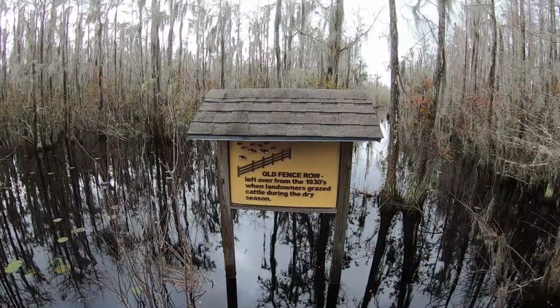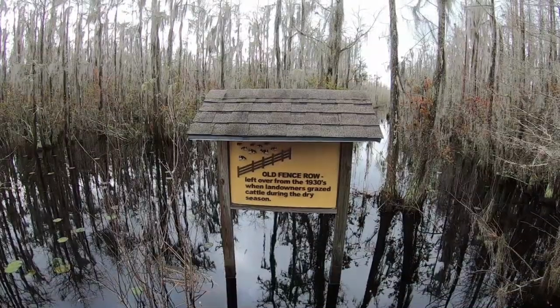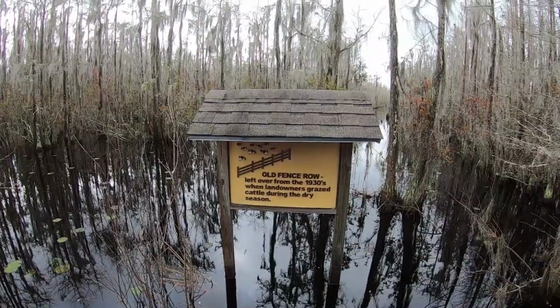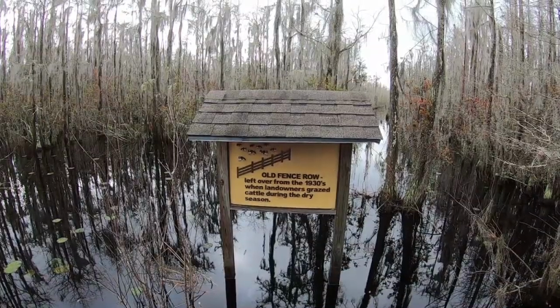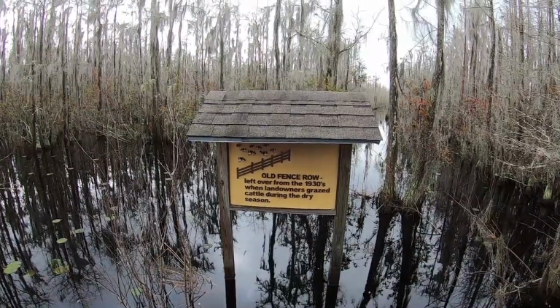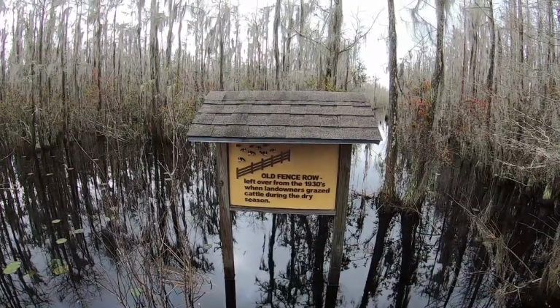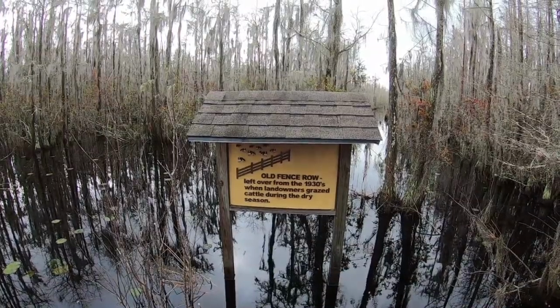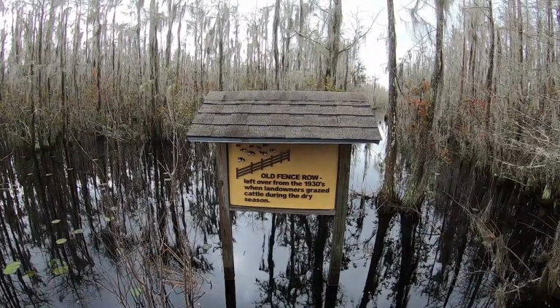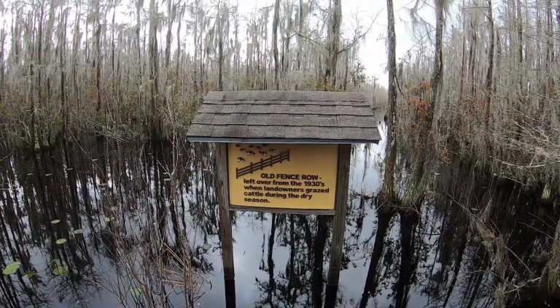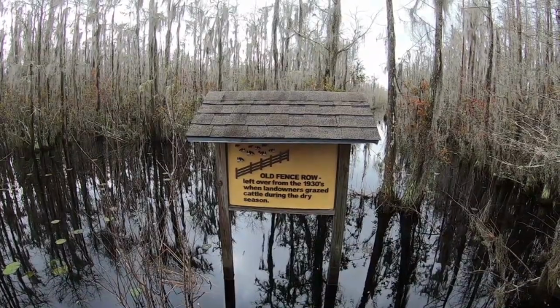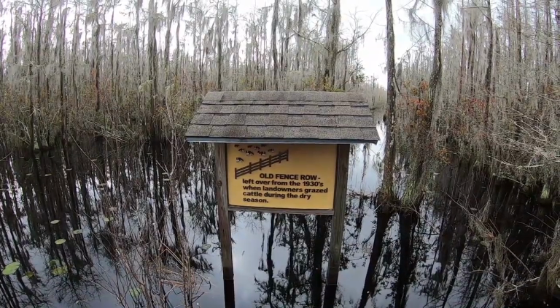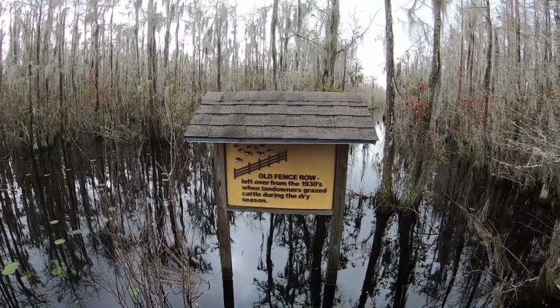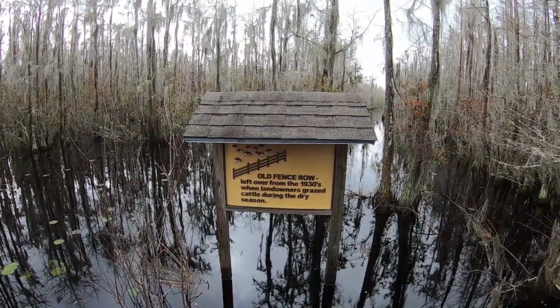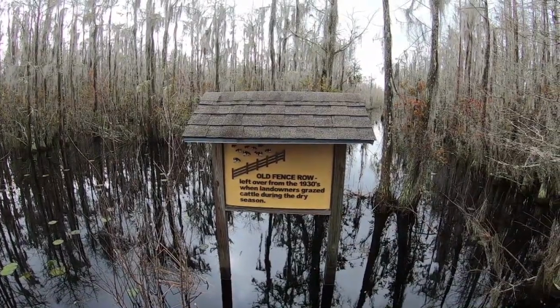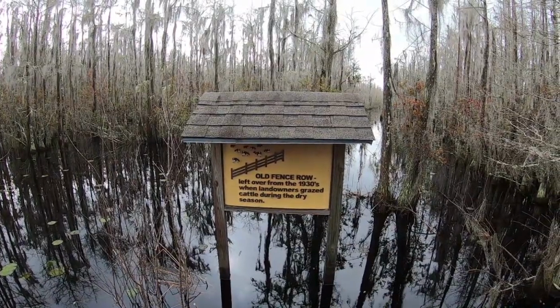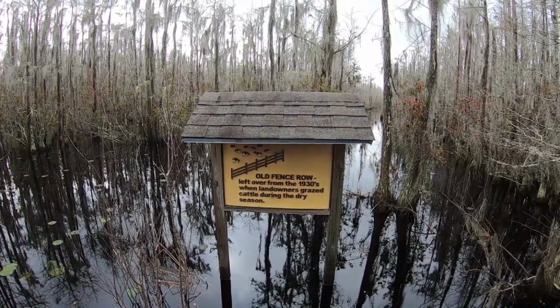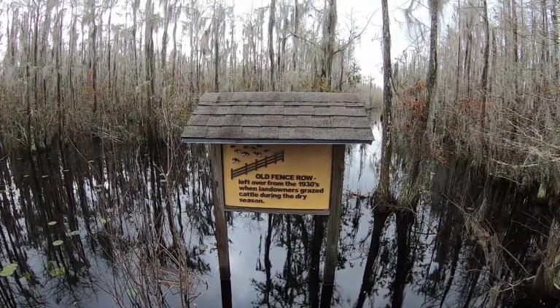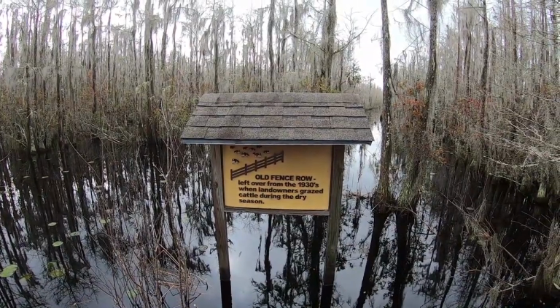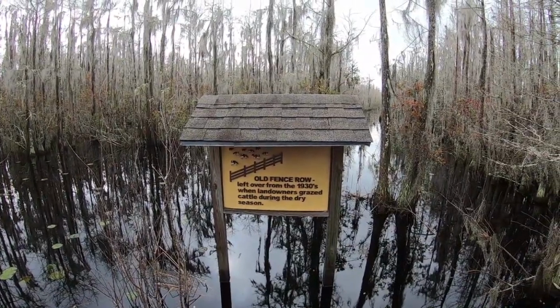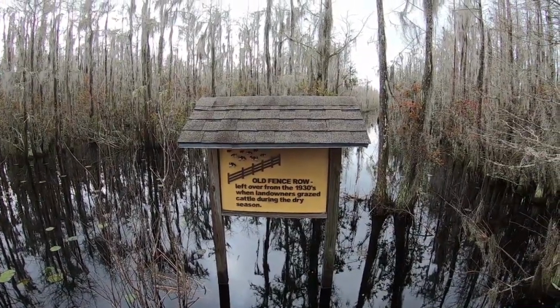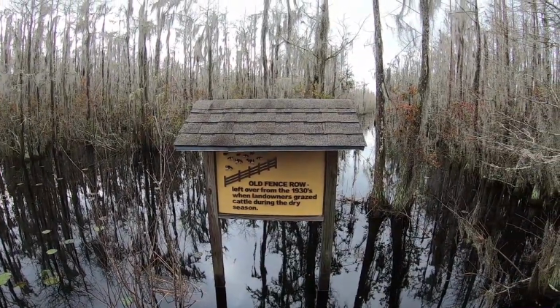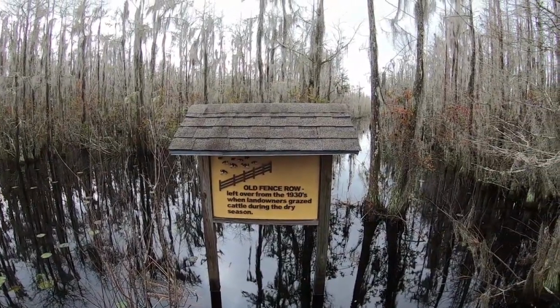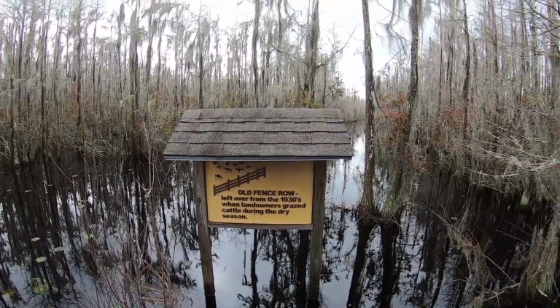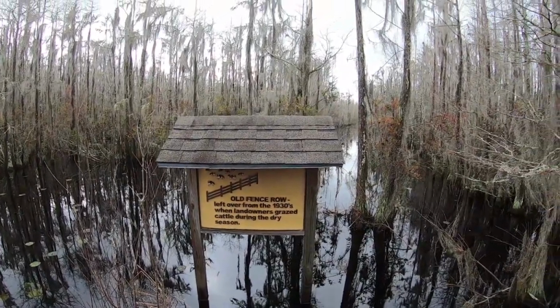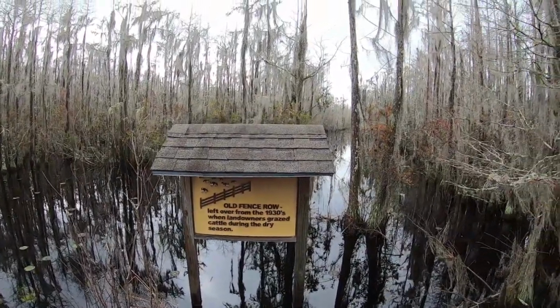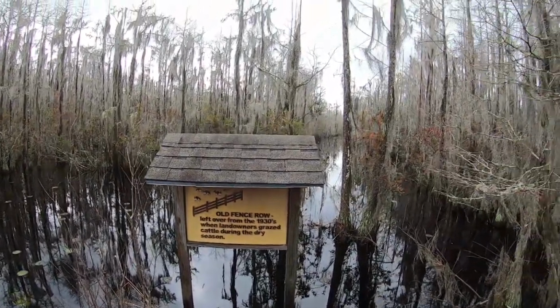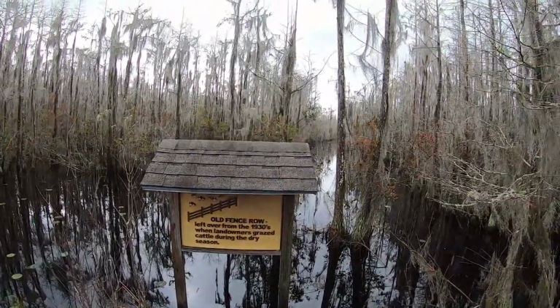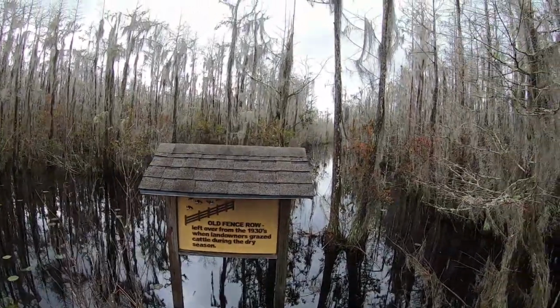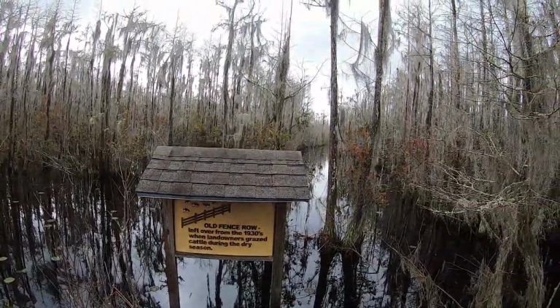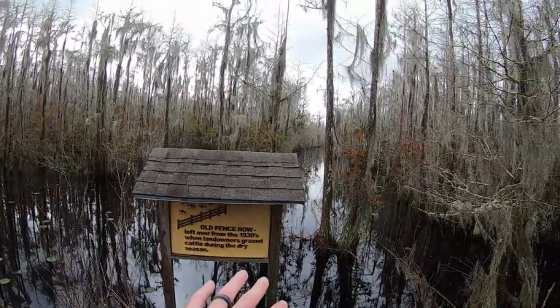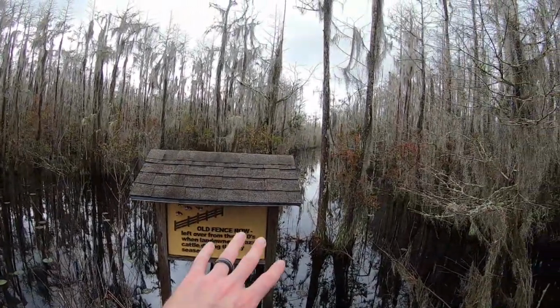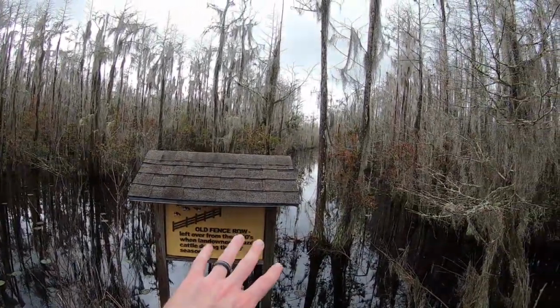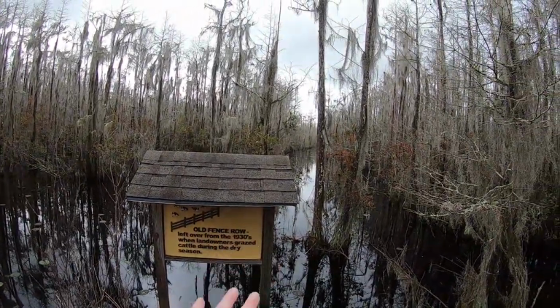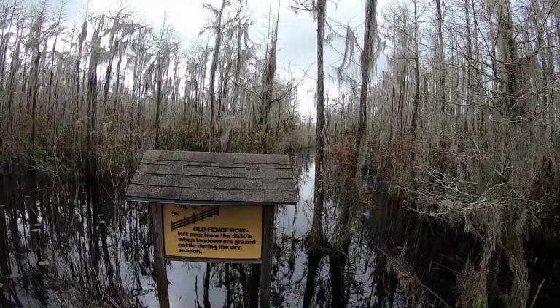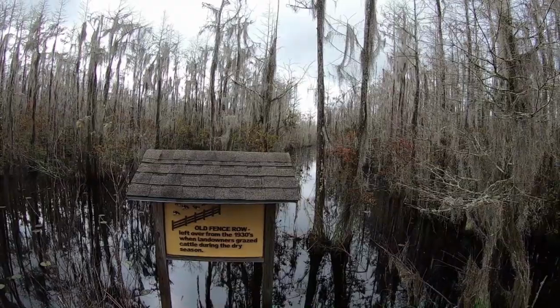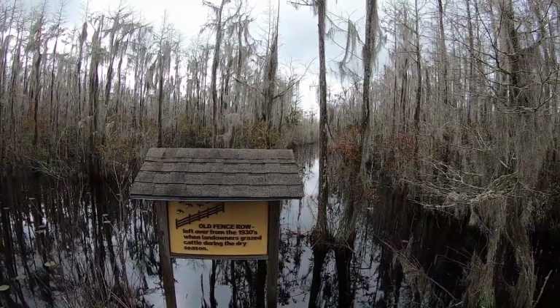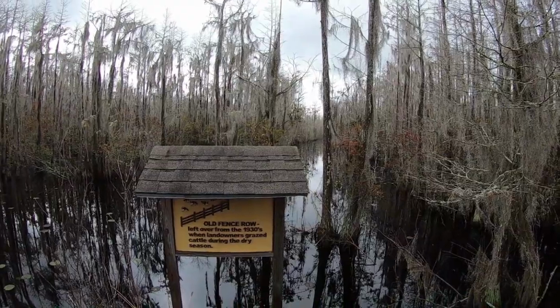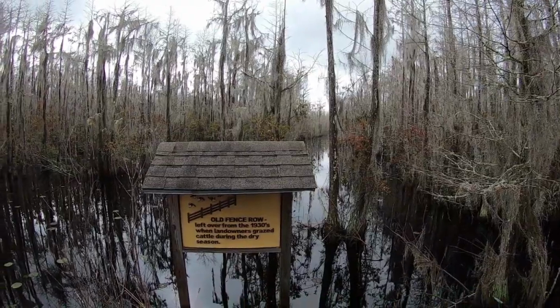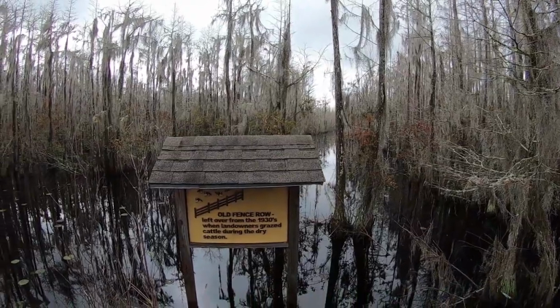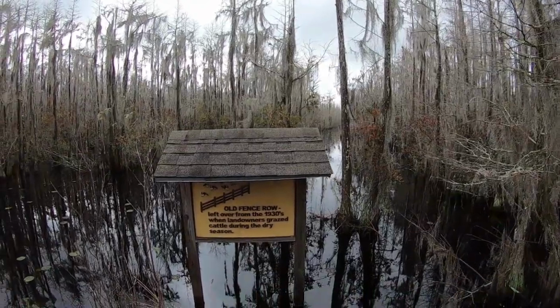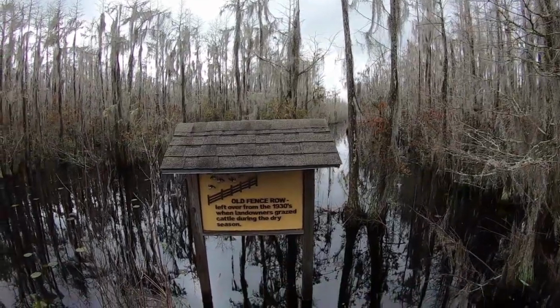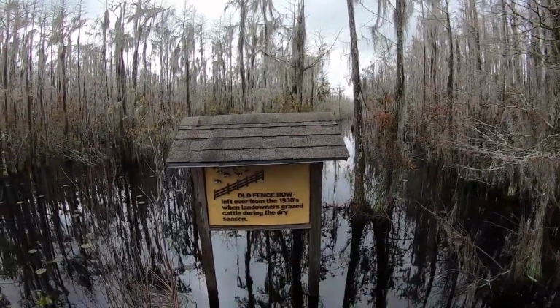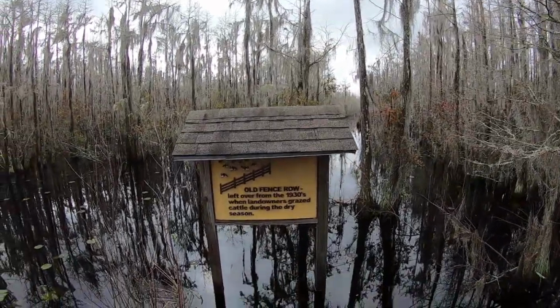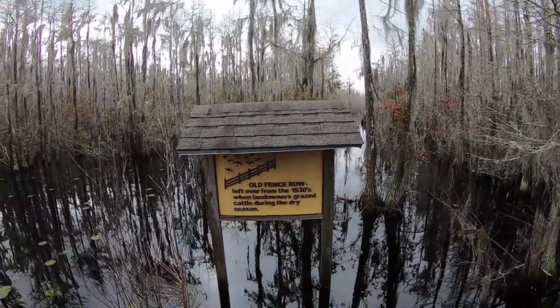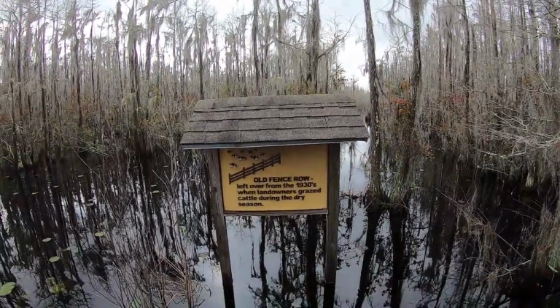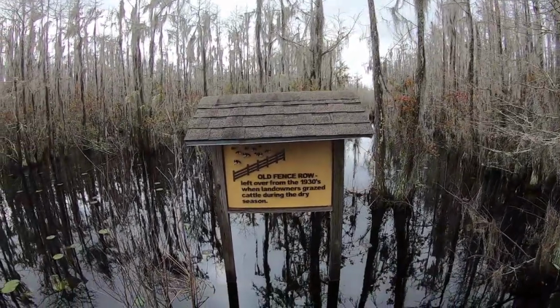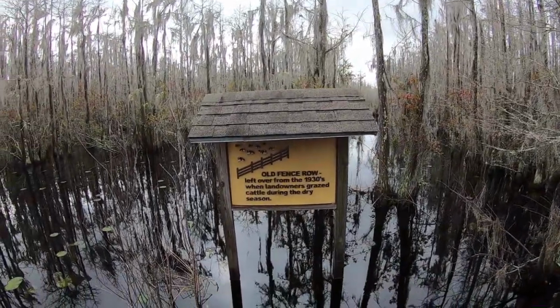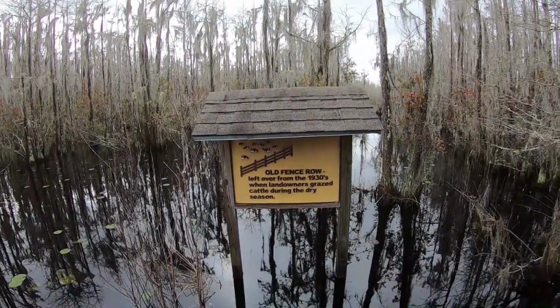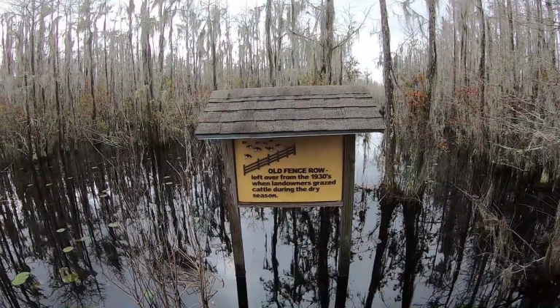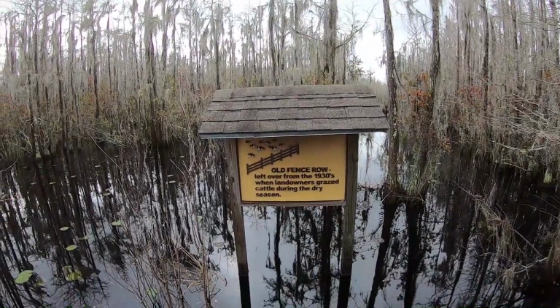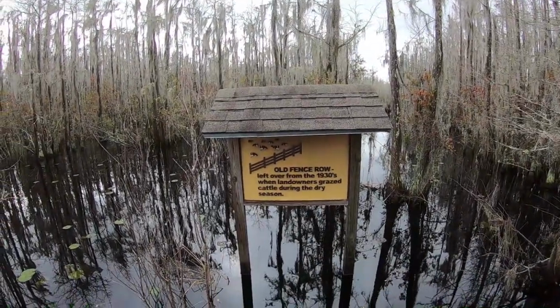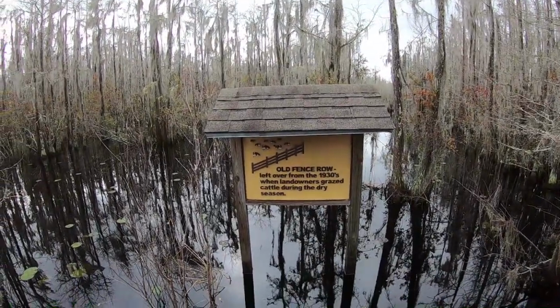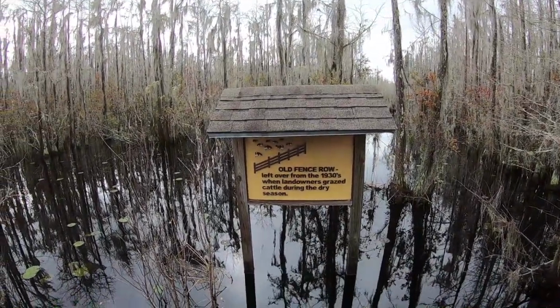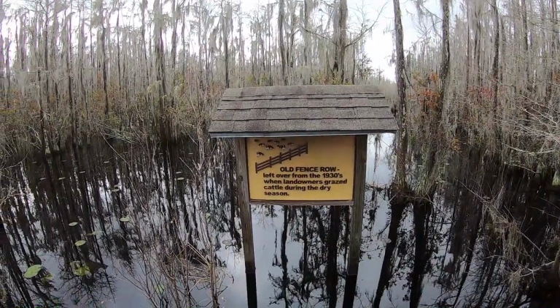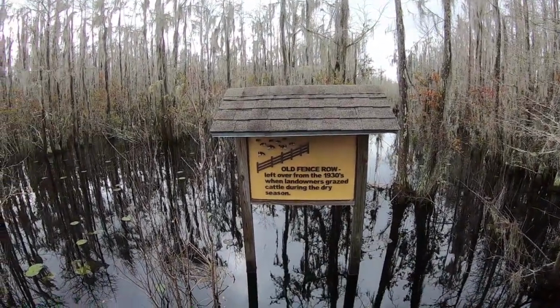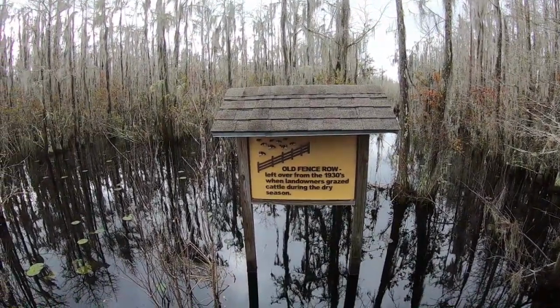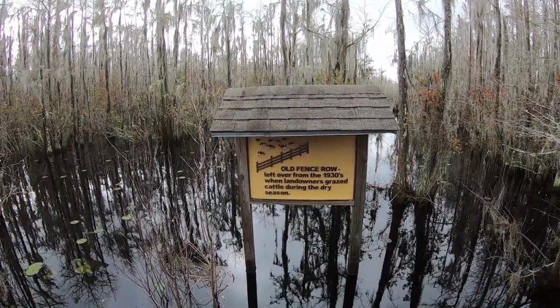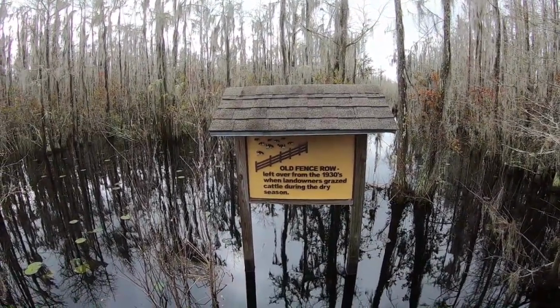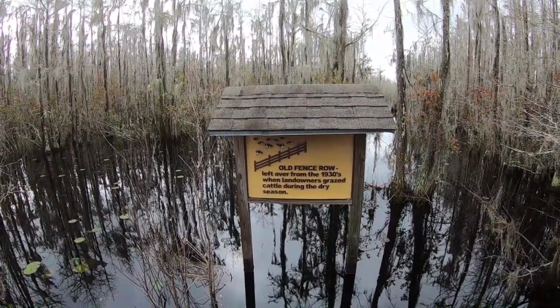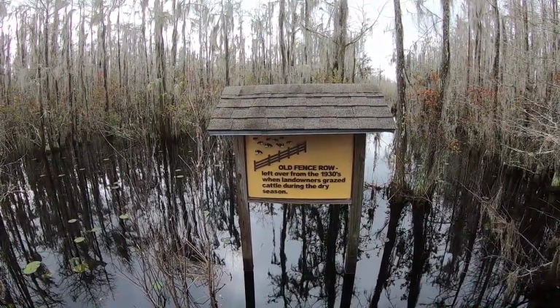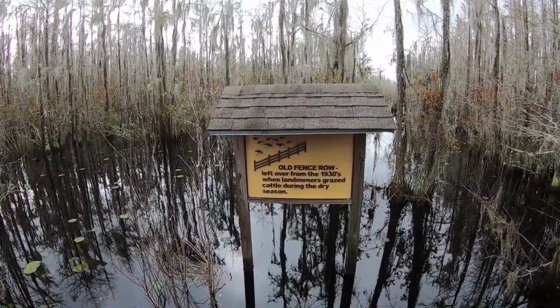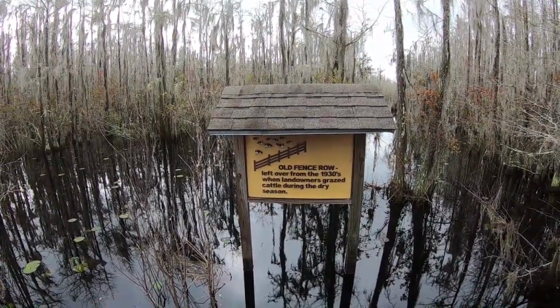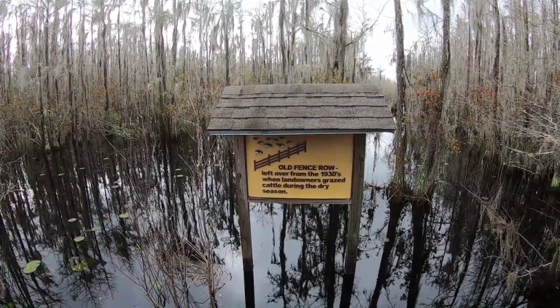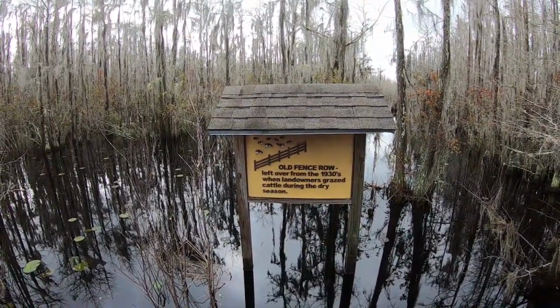Apparently in the 1930s — or maybe it still does — this area actually dries out, and they used to have cows graze this area.